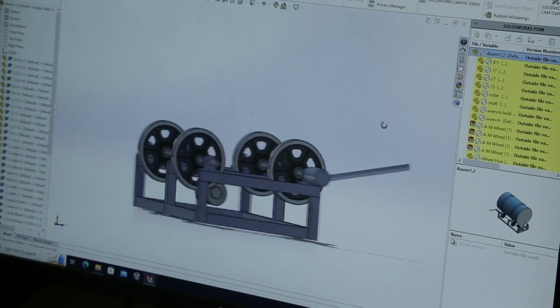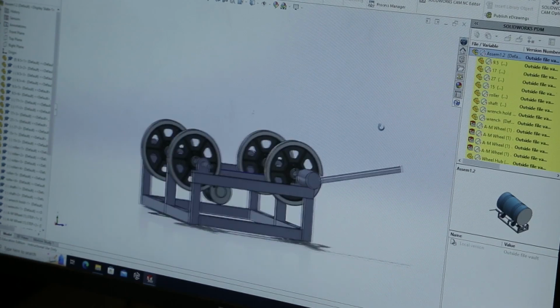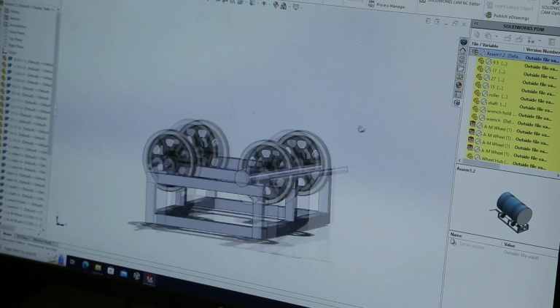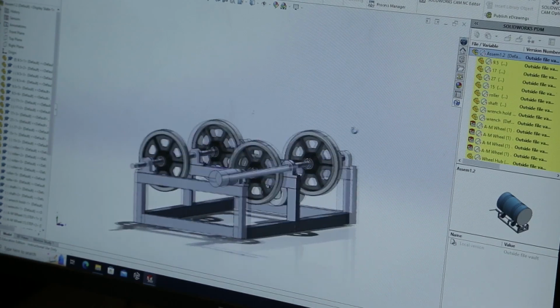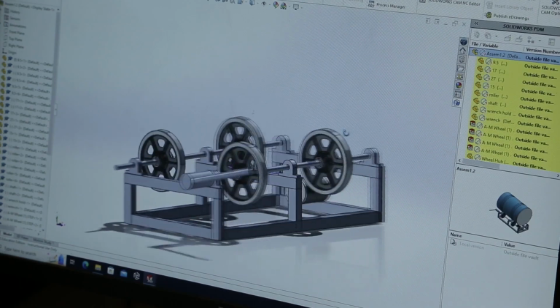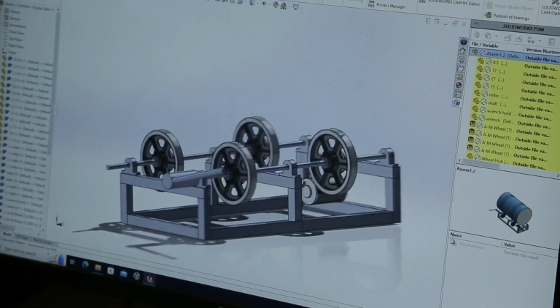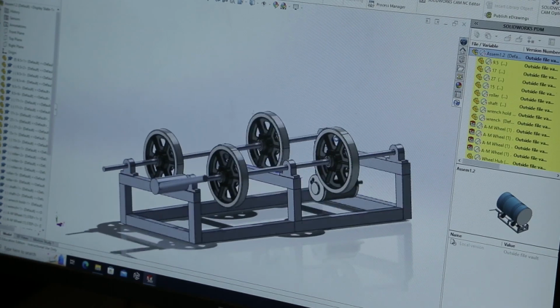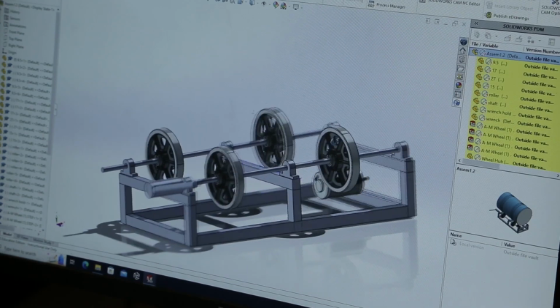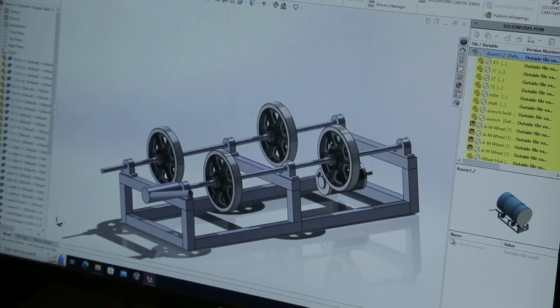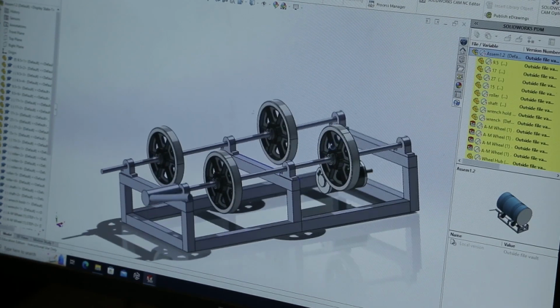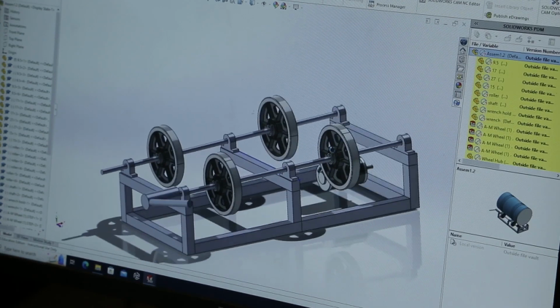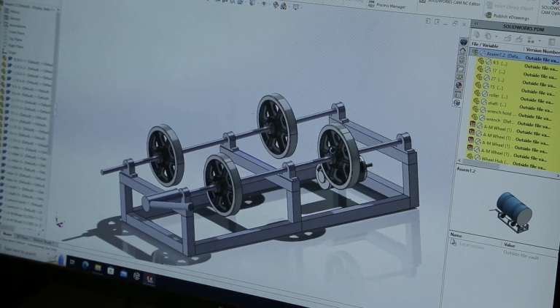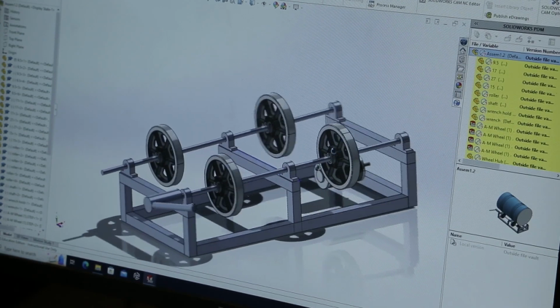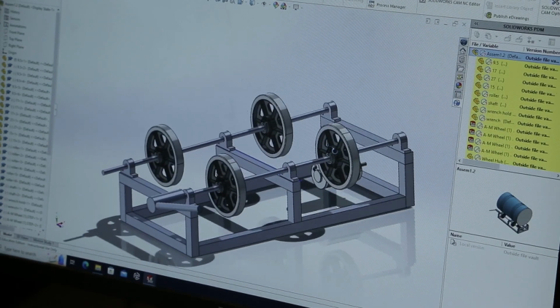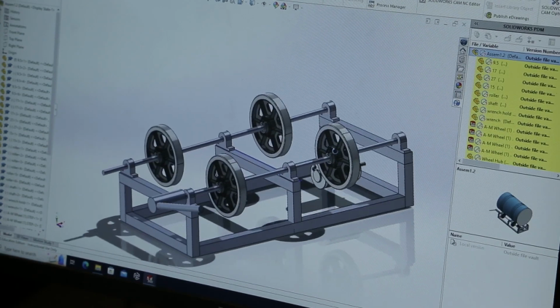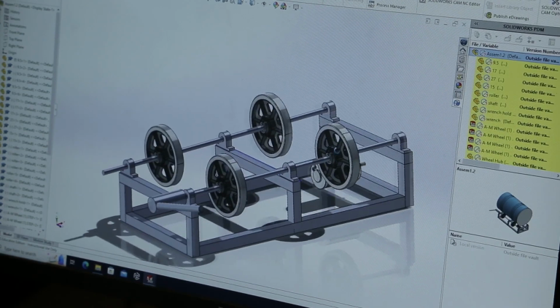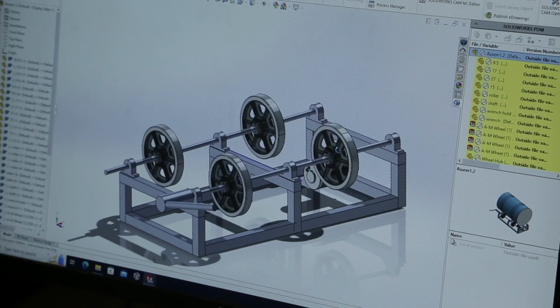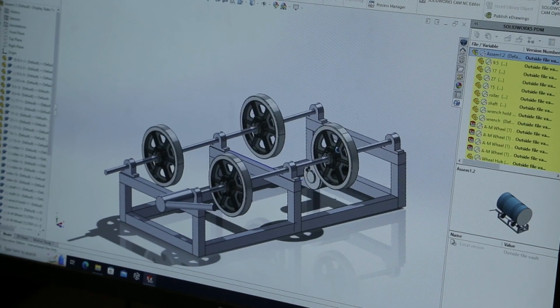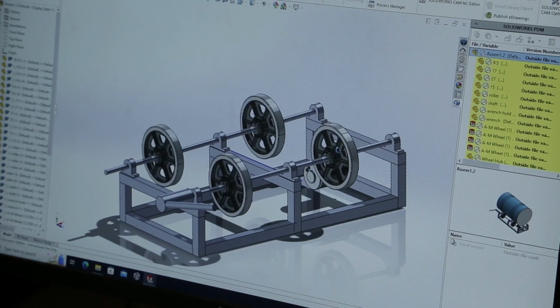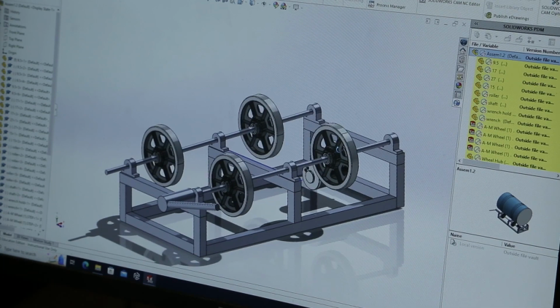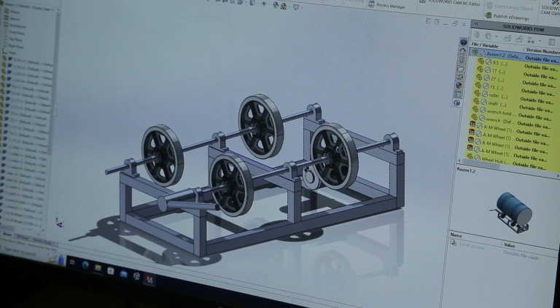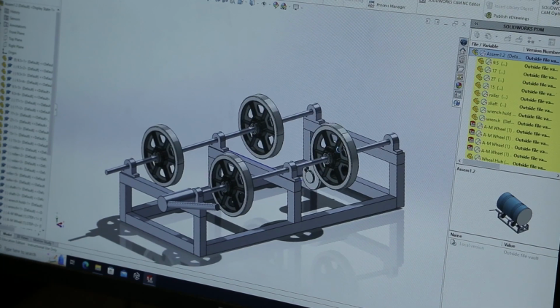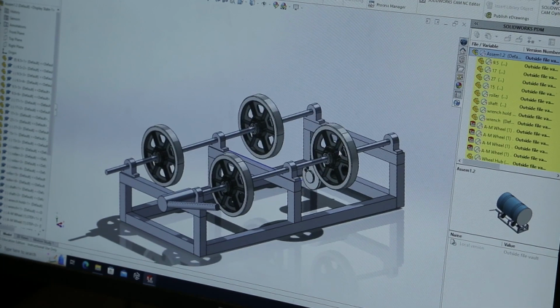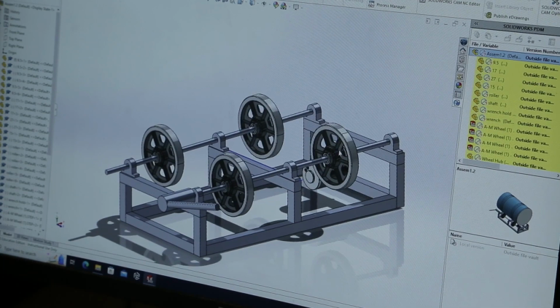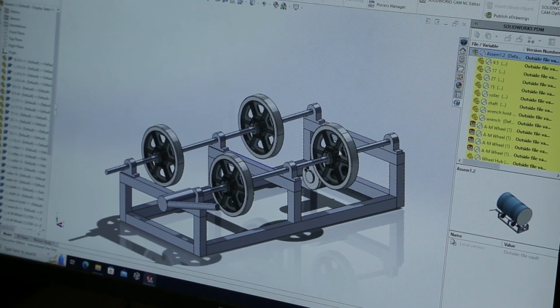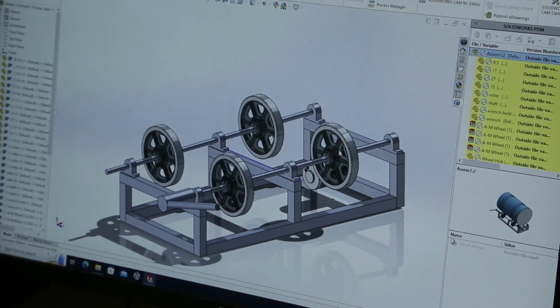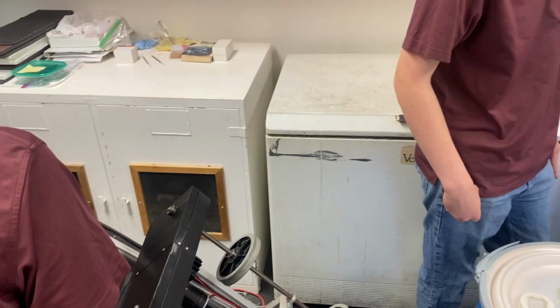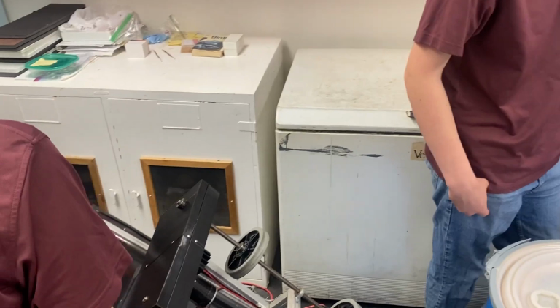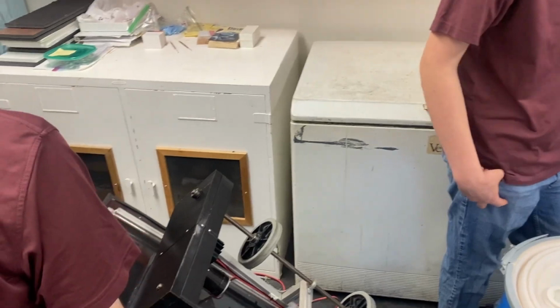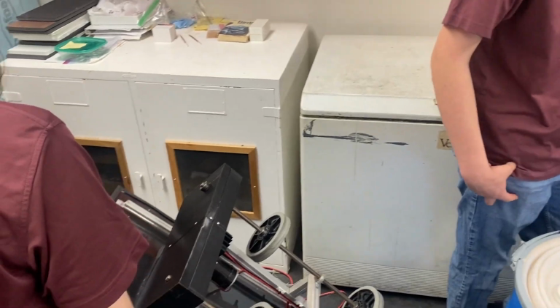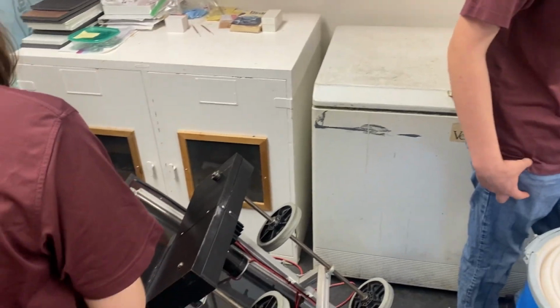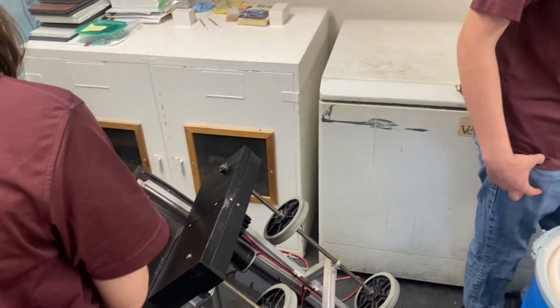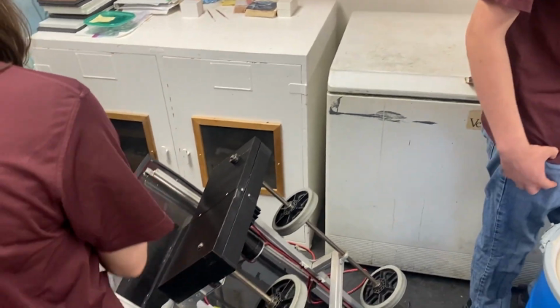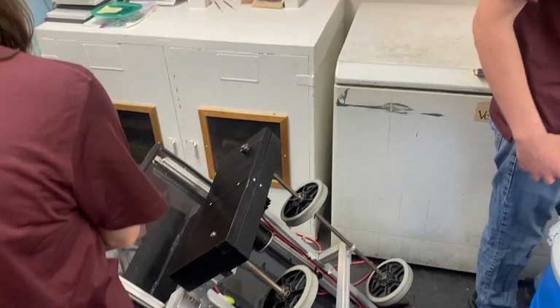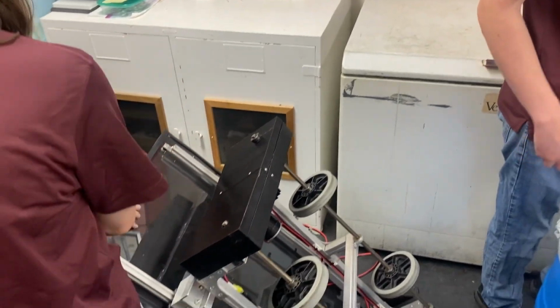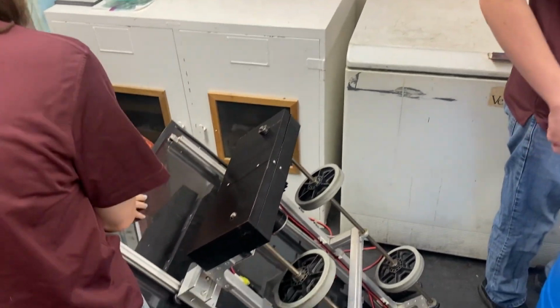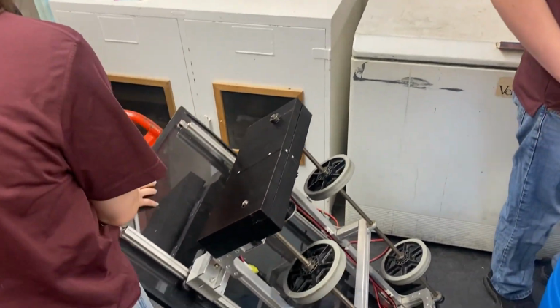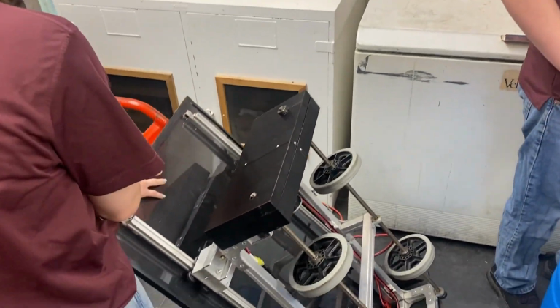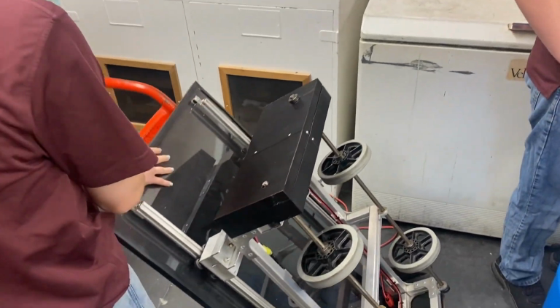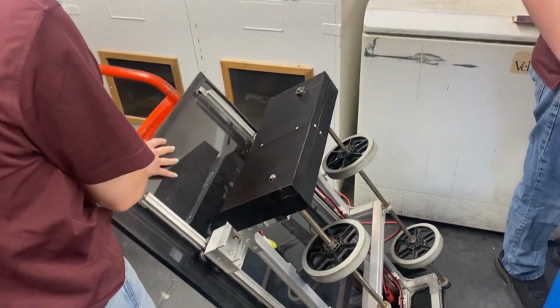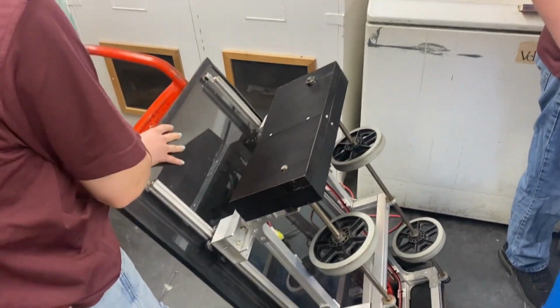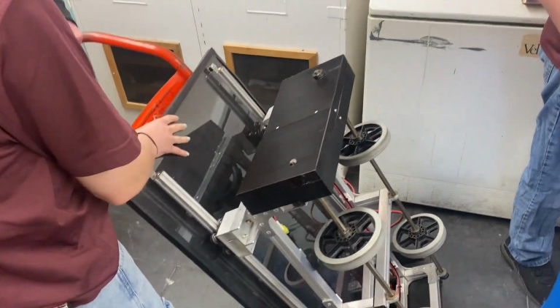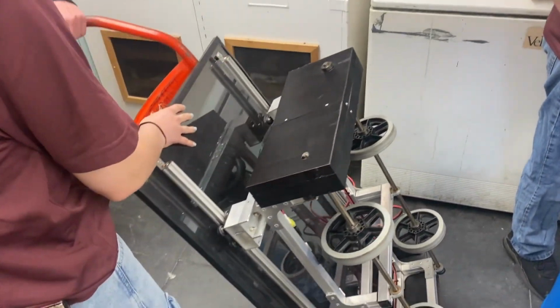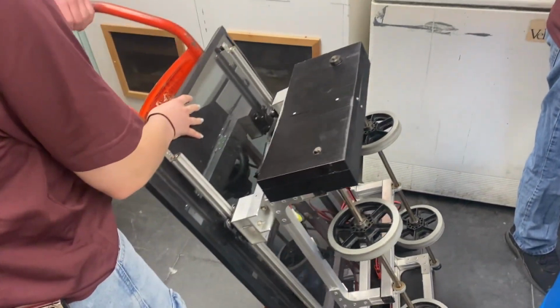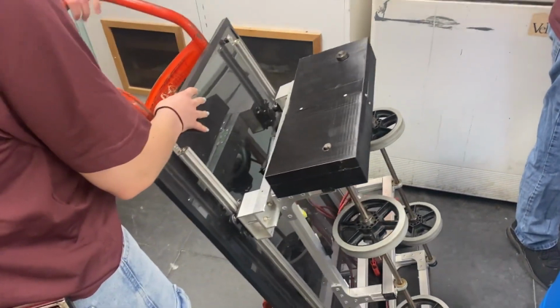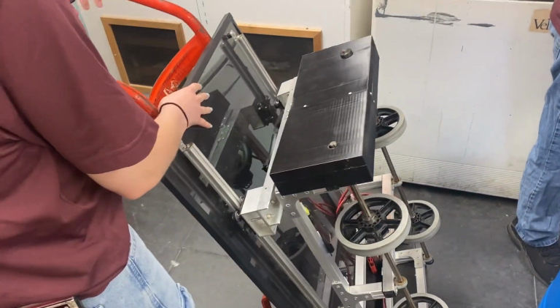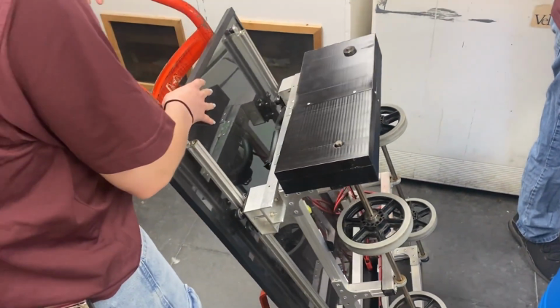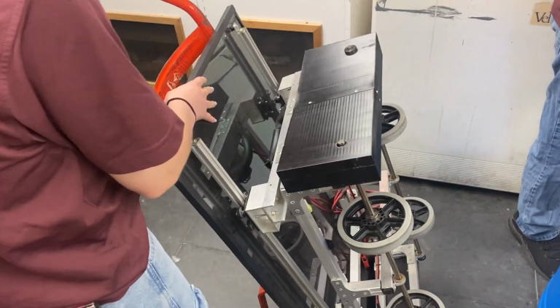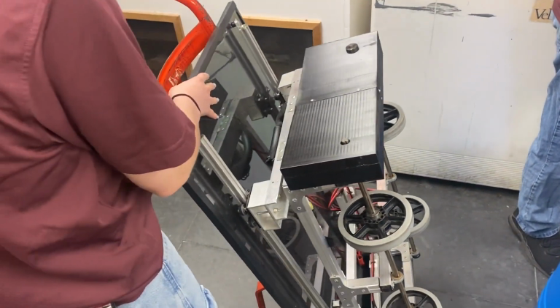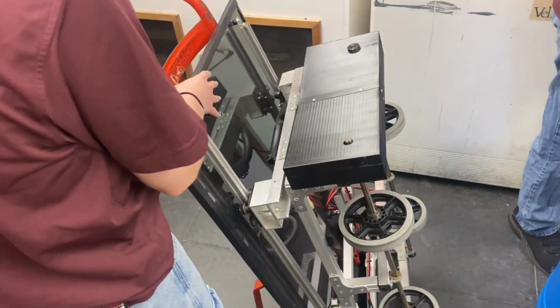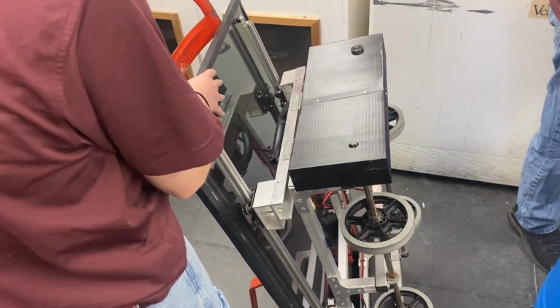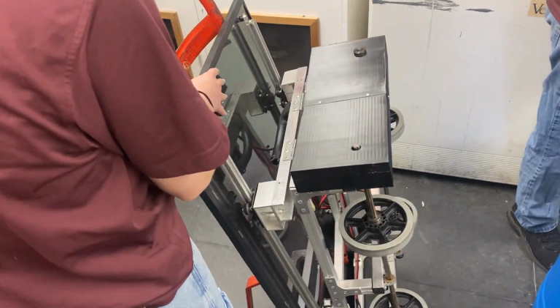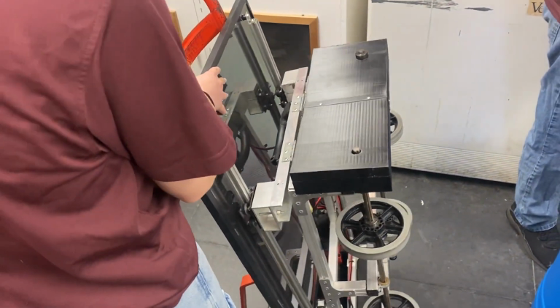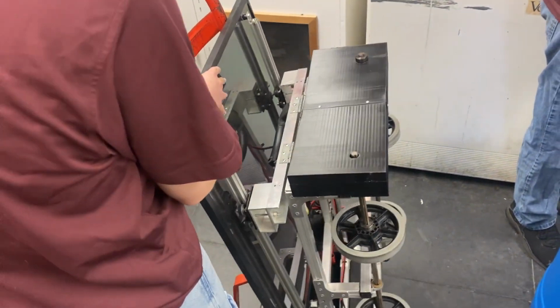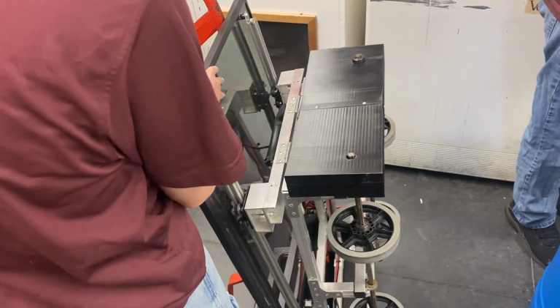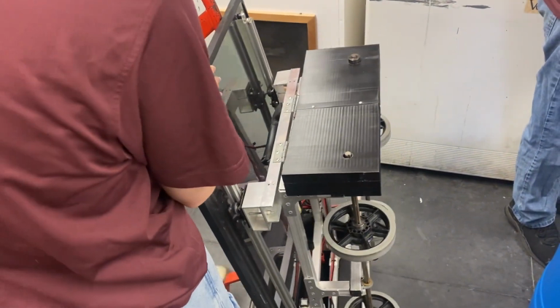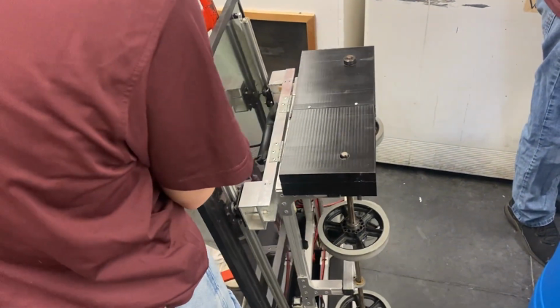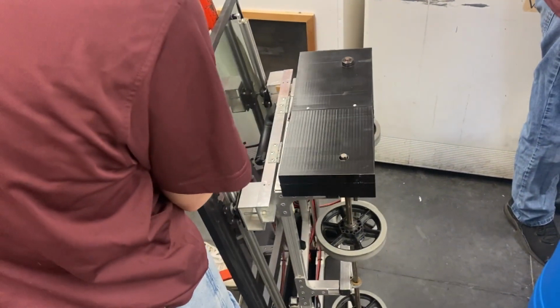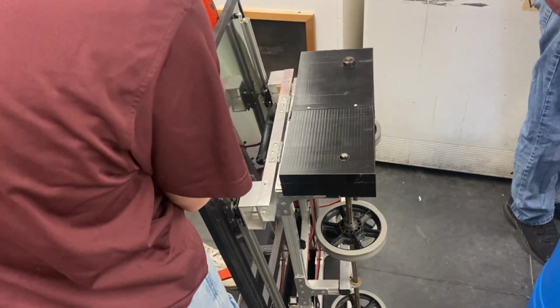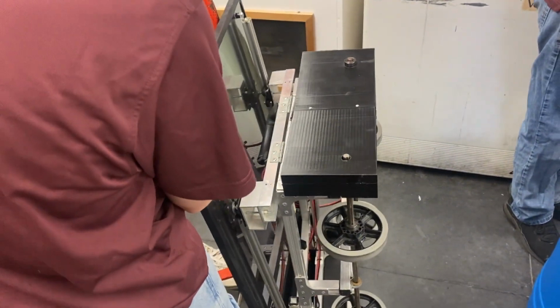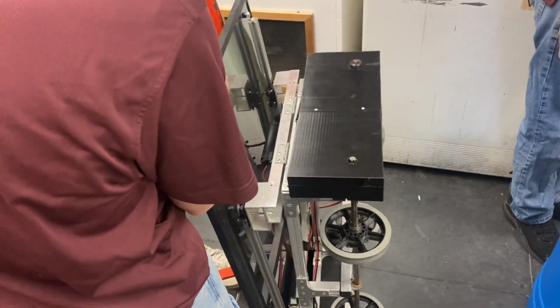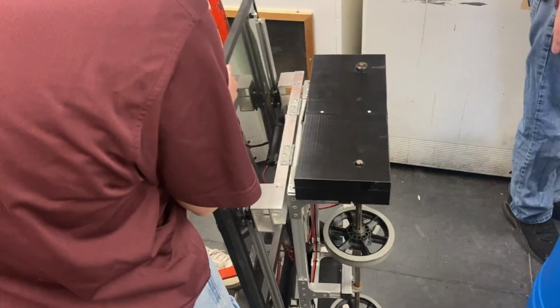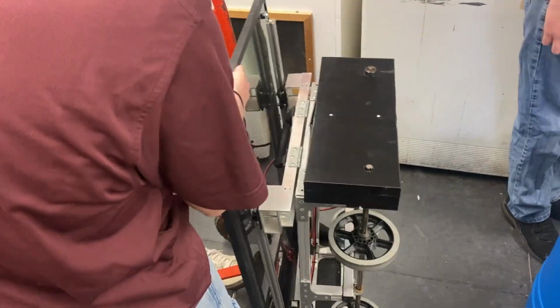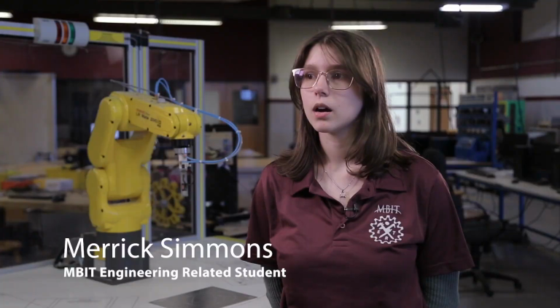Typically these machines are very large and they take up a lot of floor space, so we had to design a collapsible machine so they didn't lose any of their laboratory space.